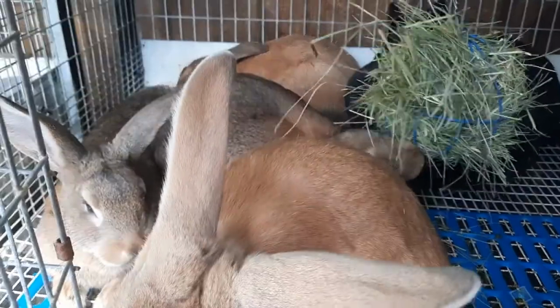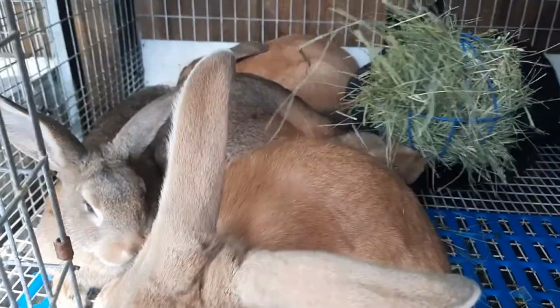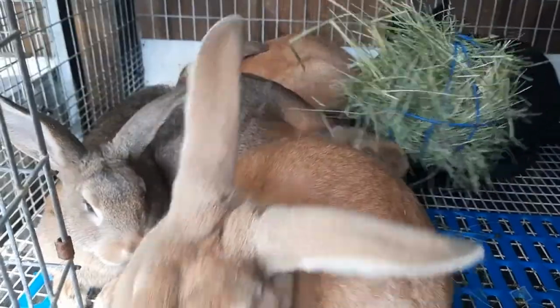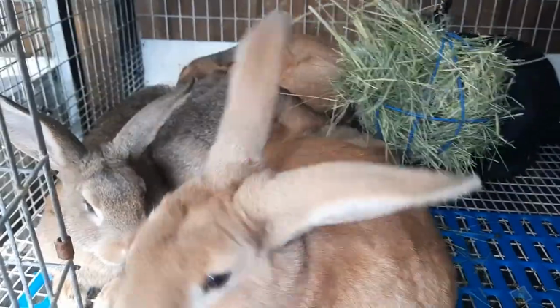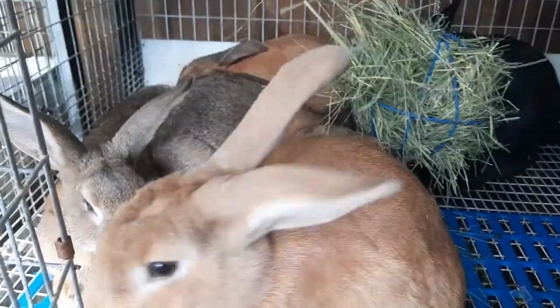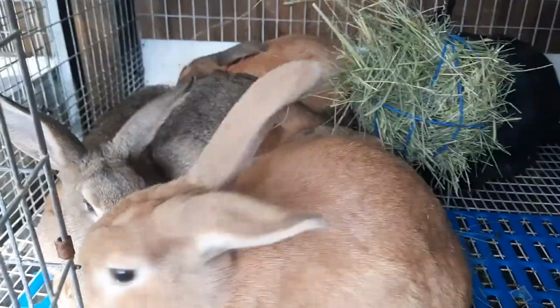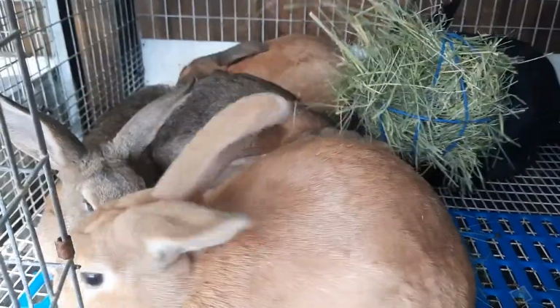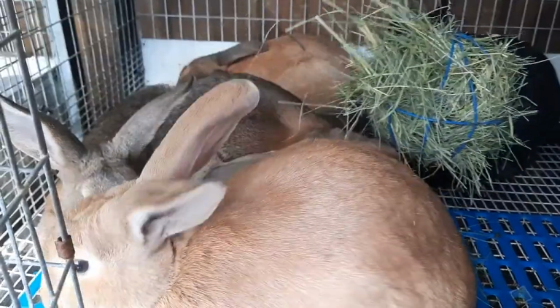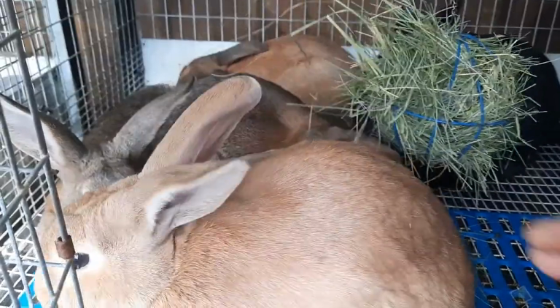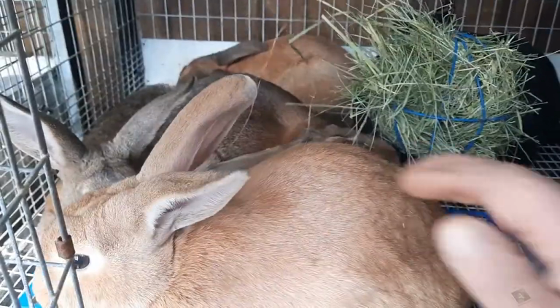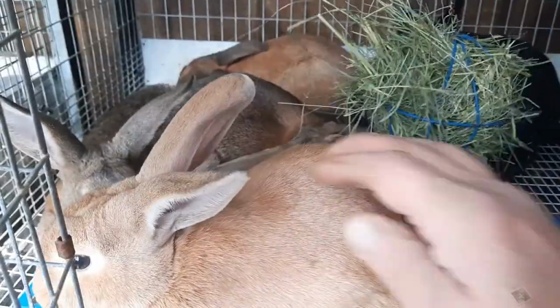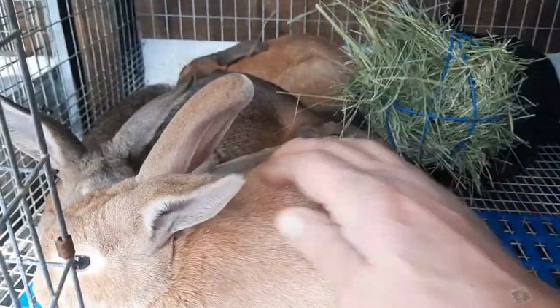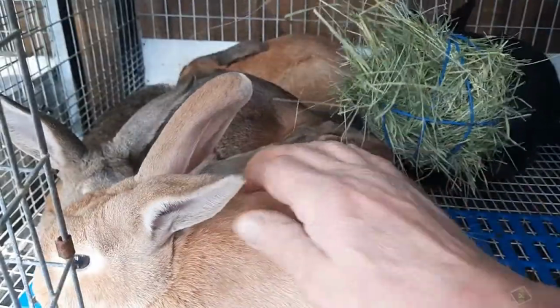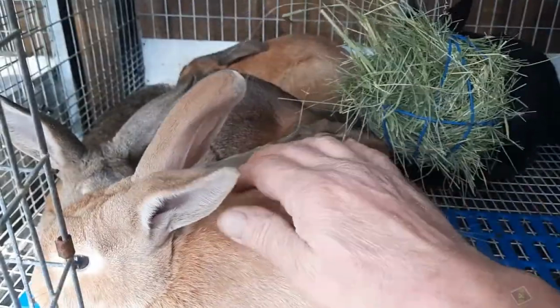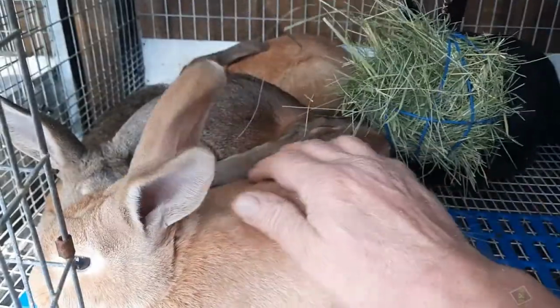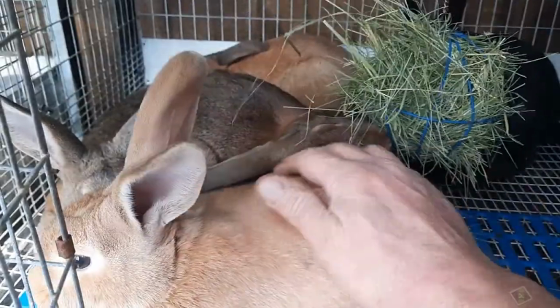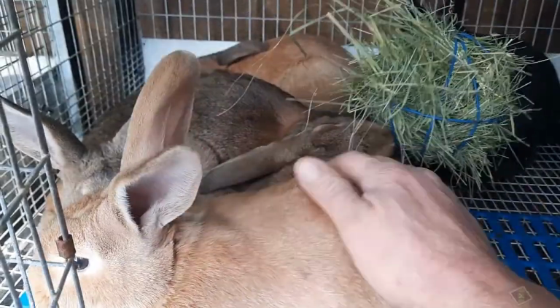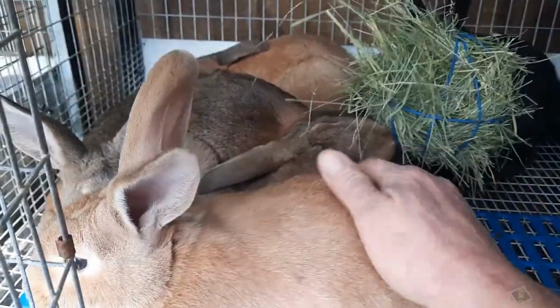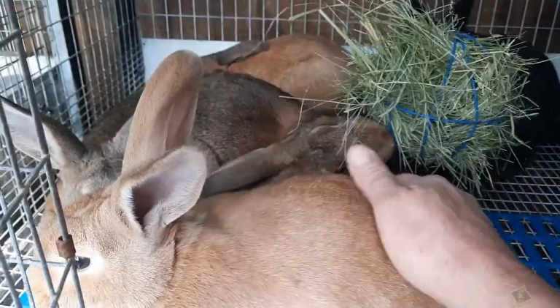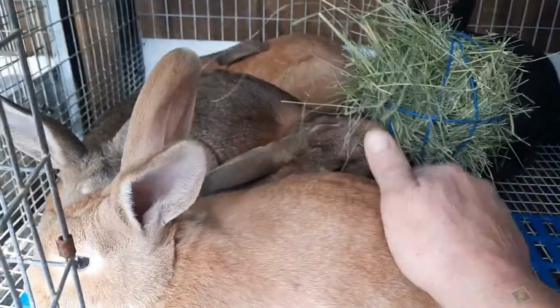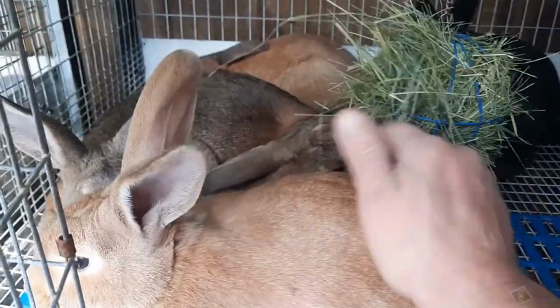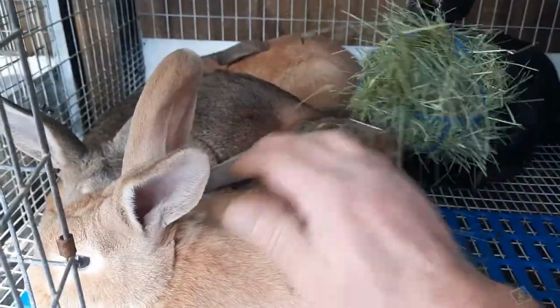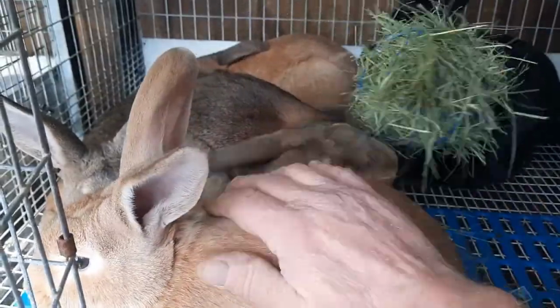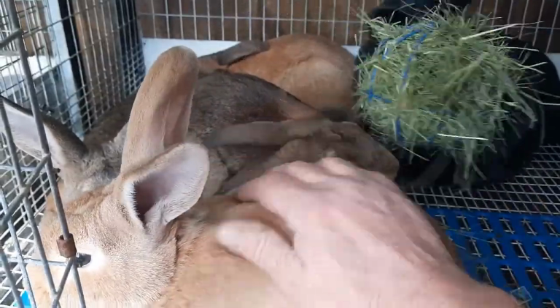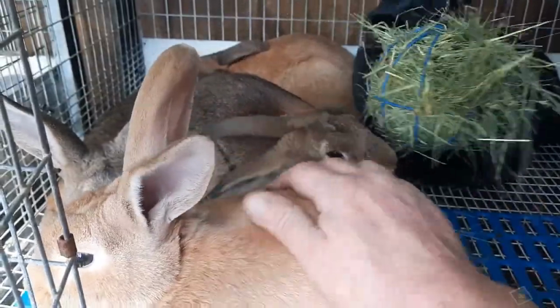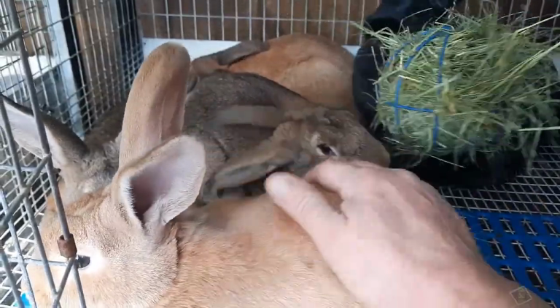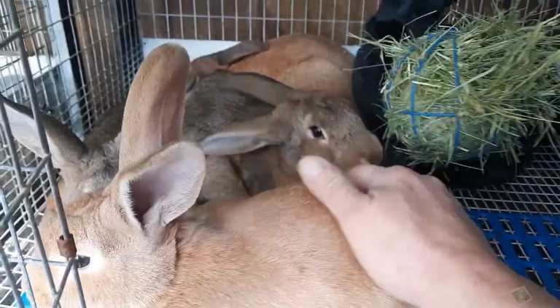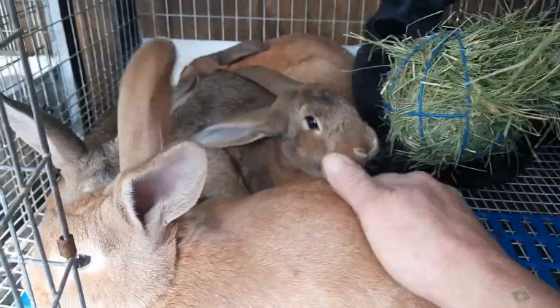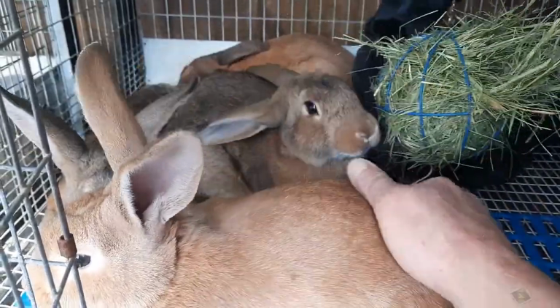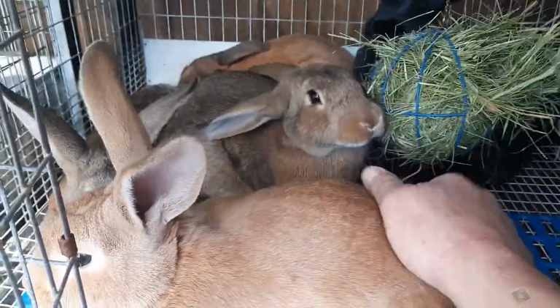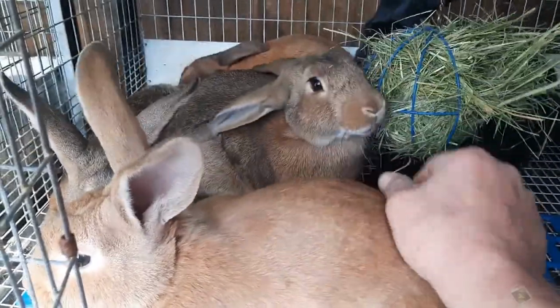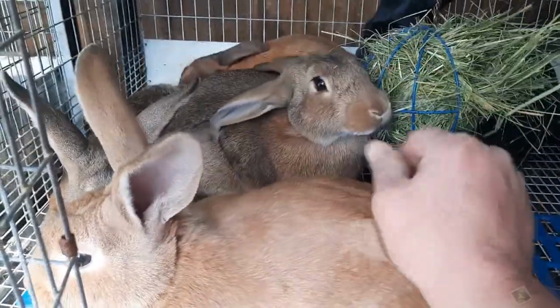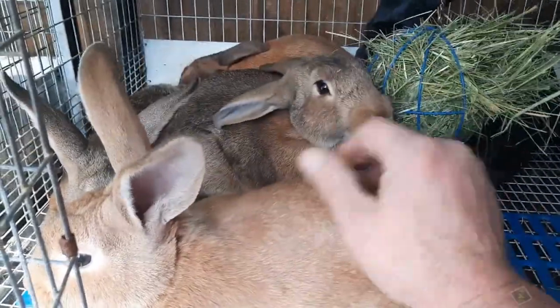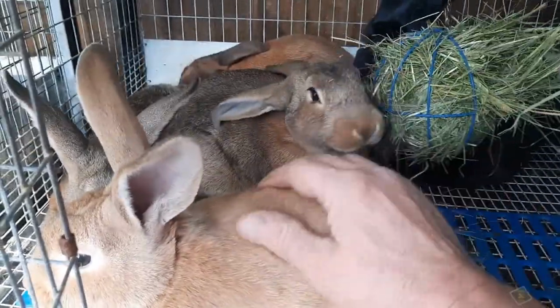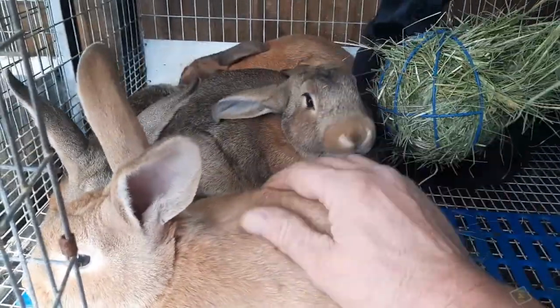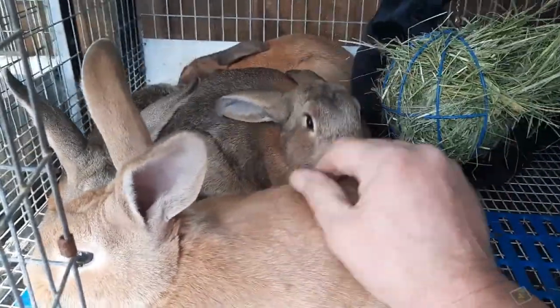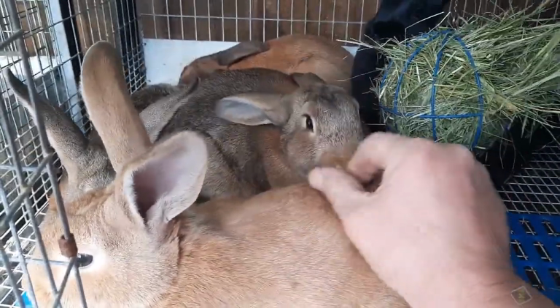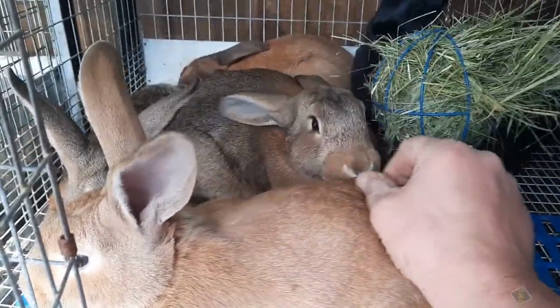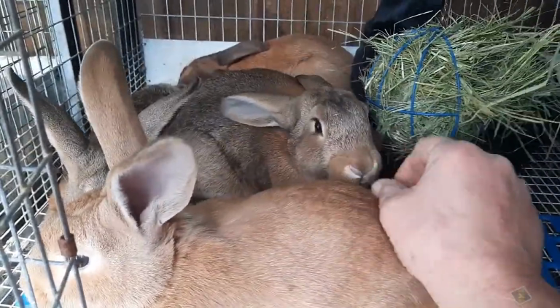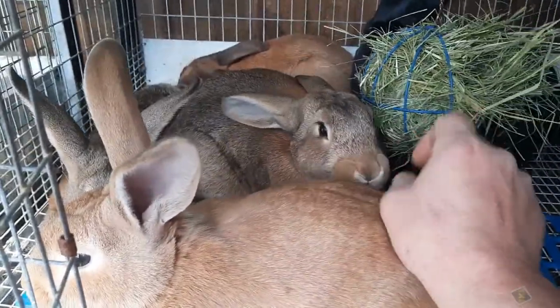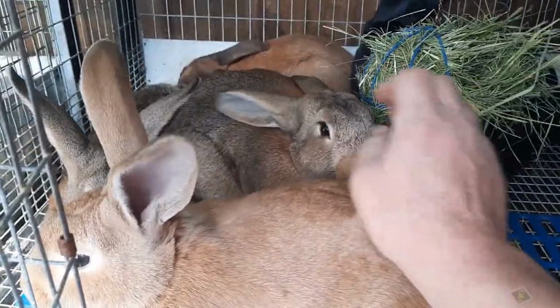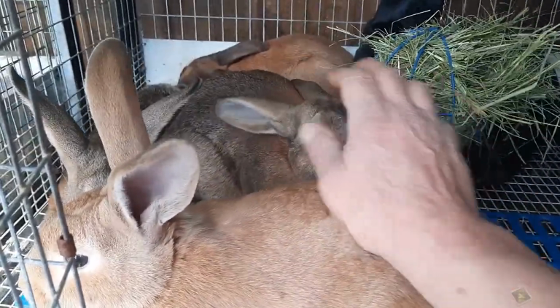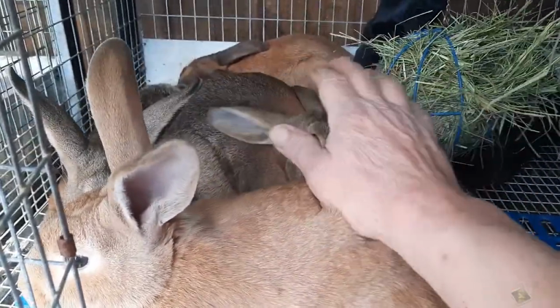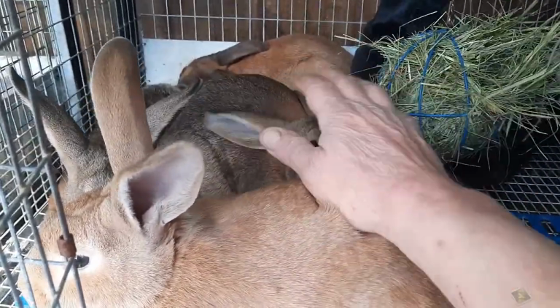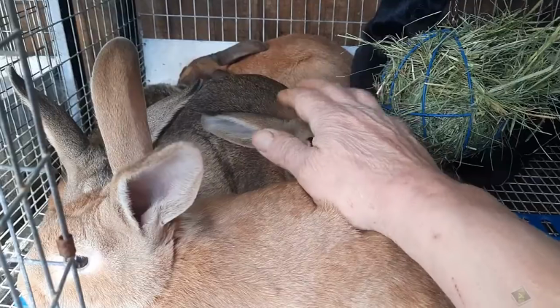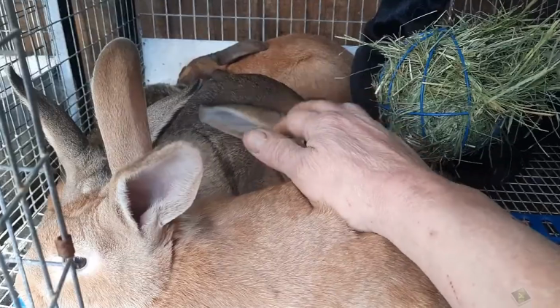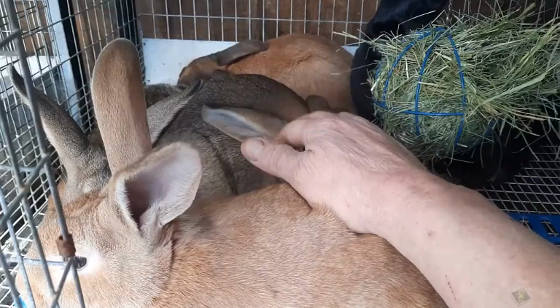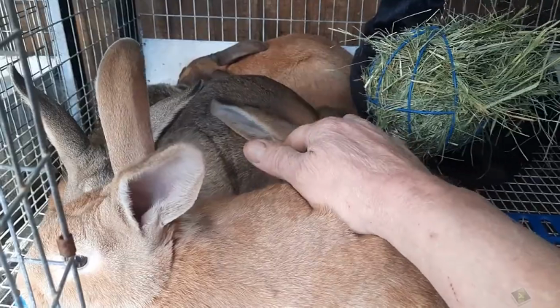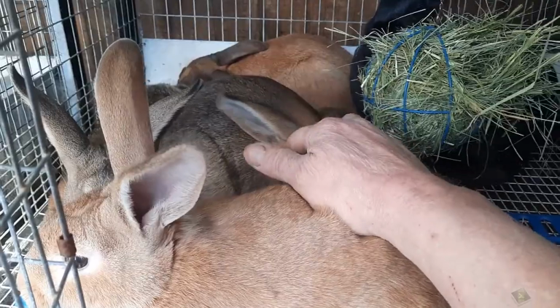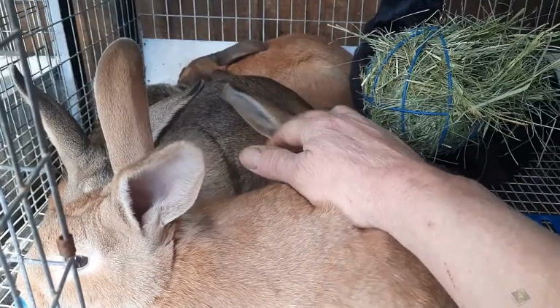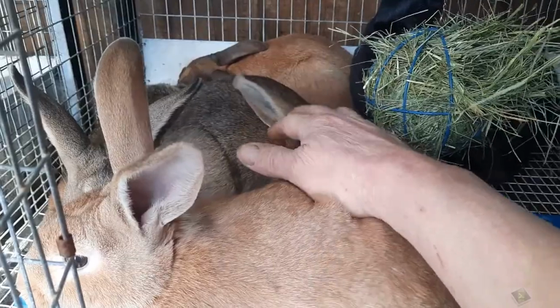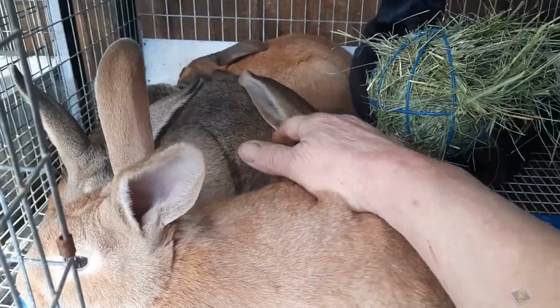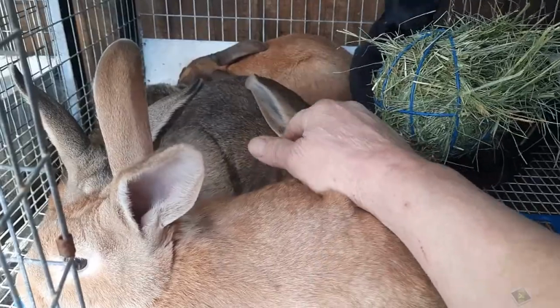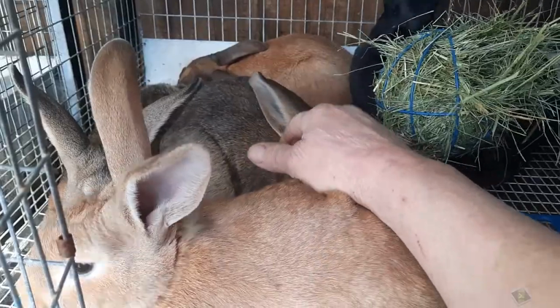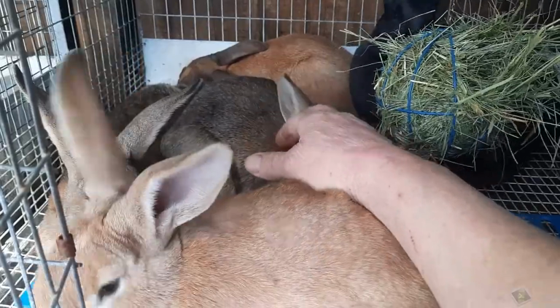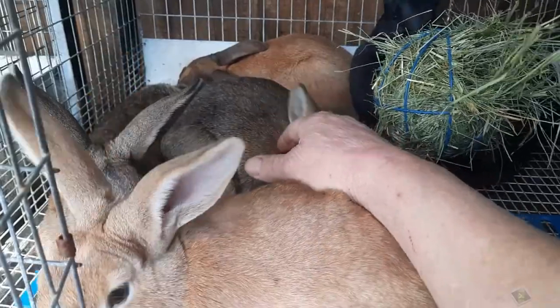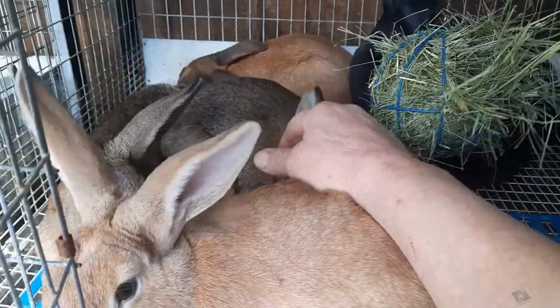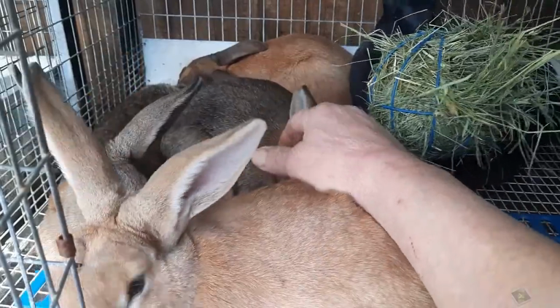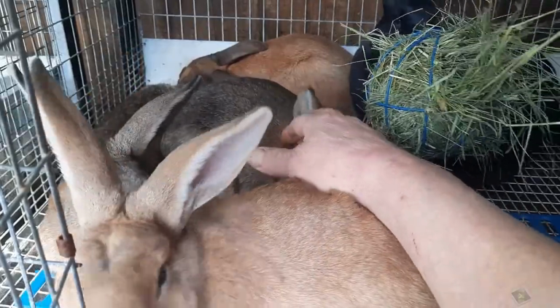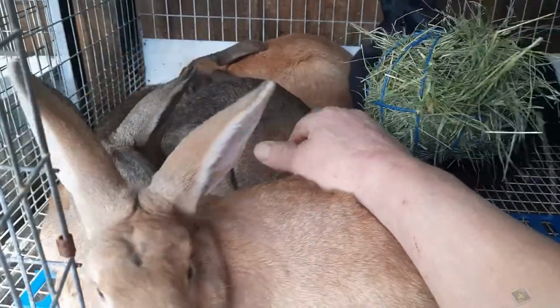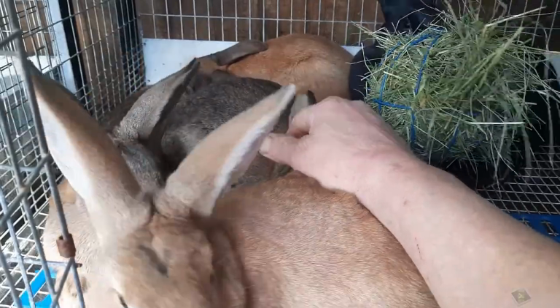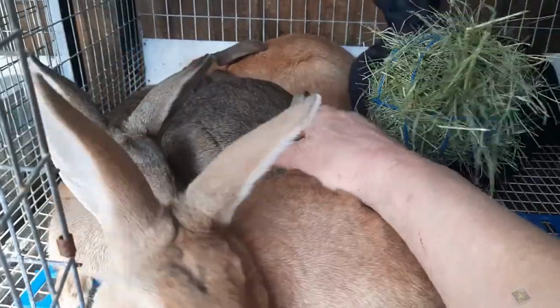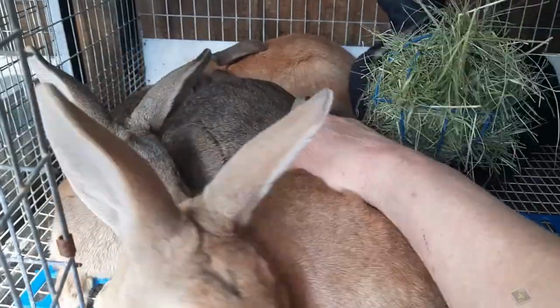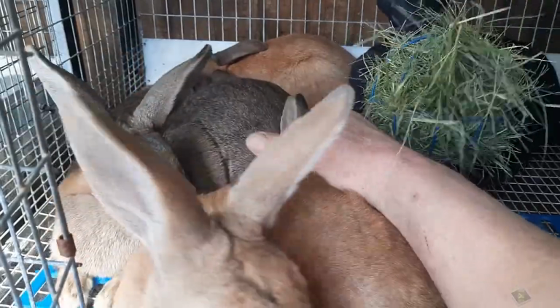These are a sweet group — very calm rabbits.